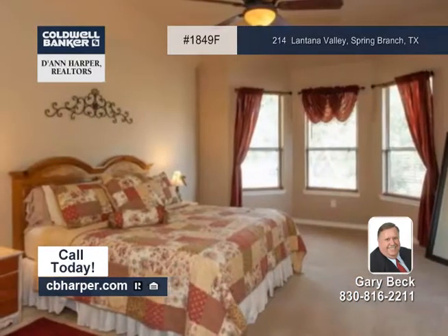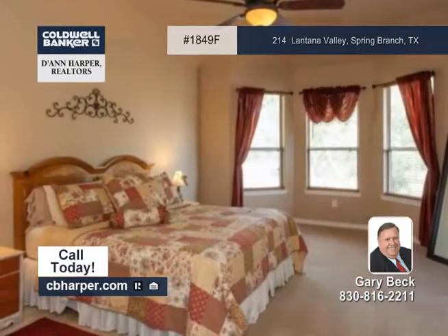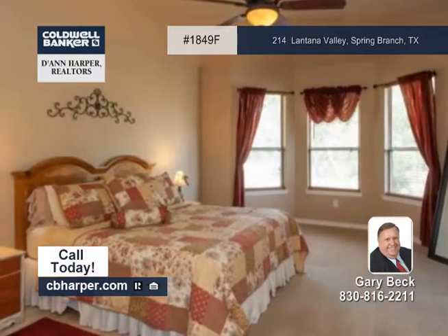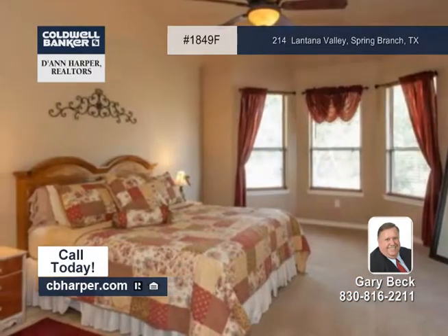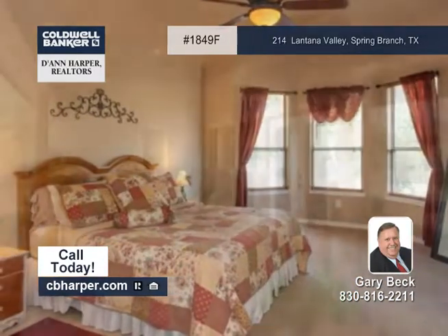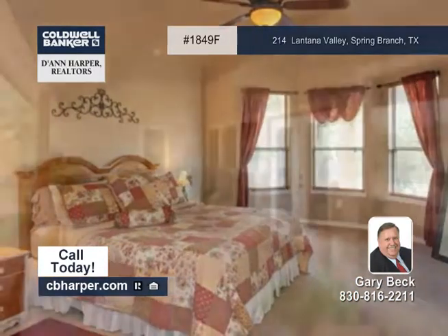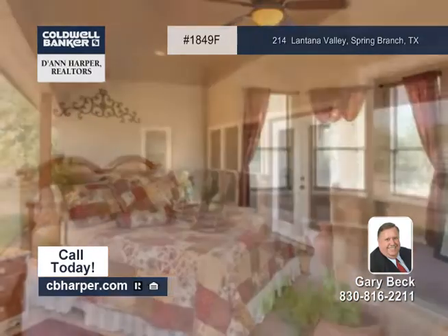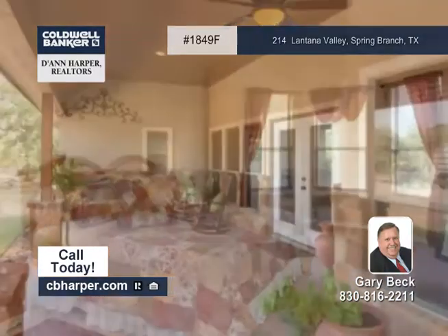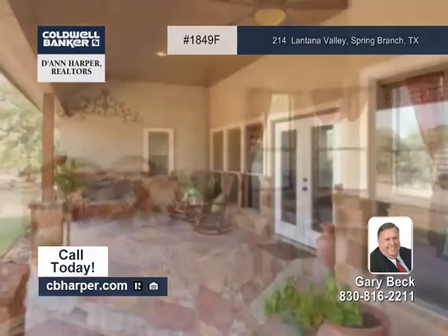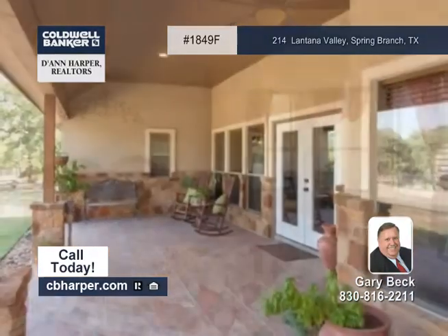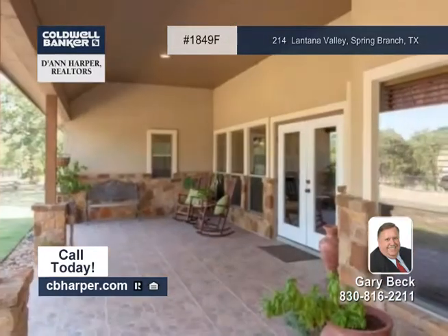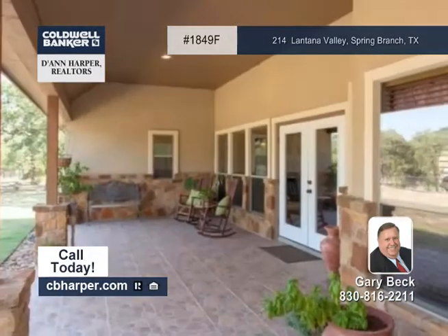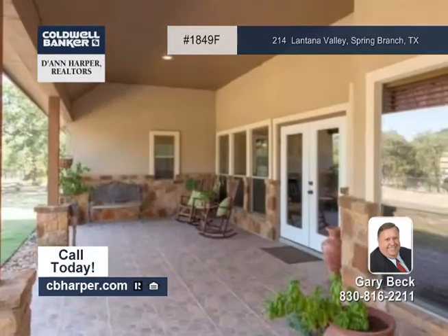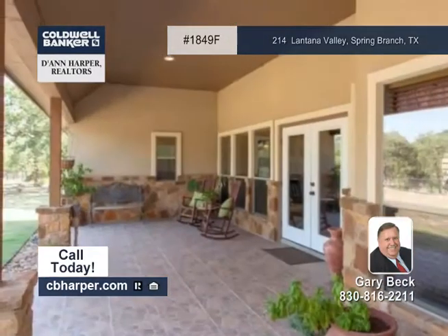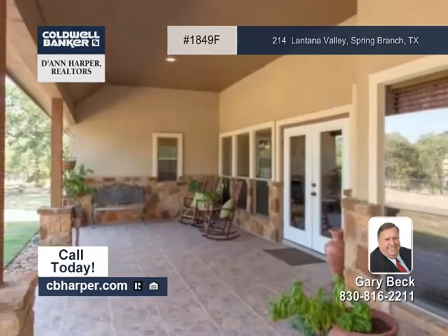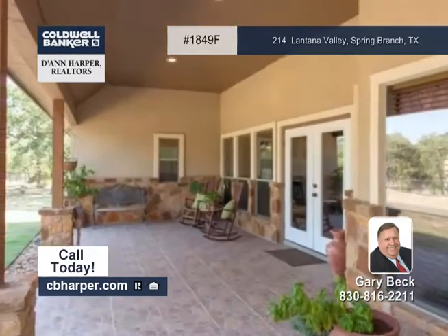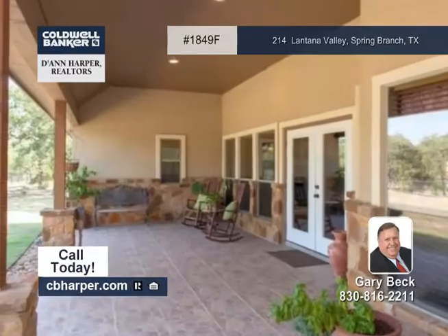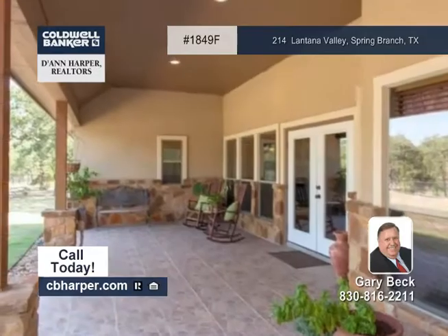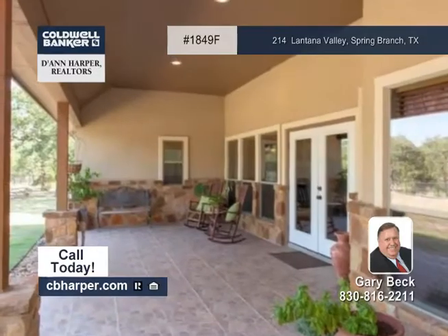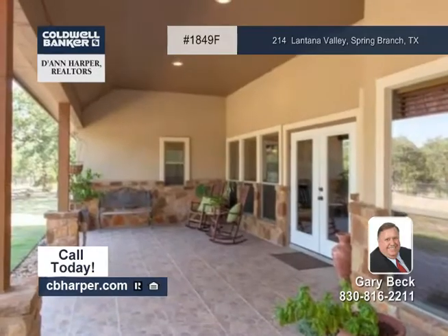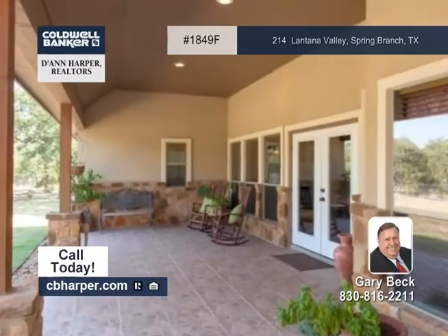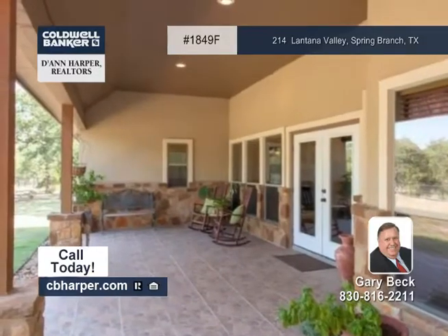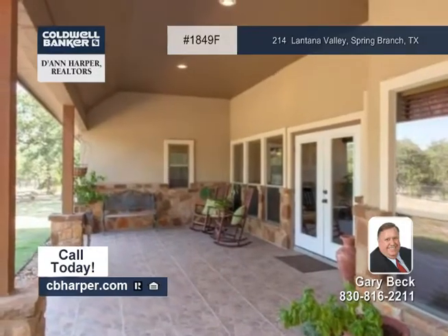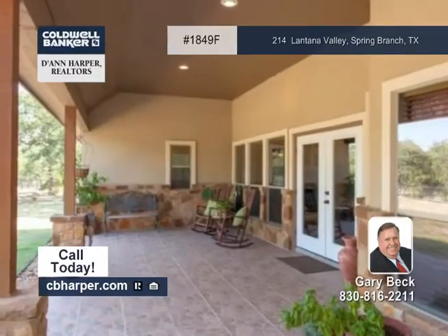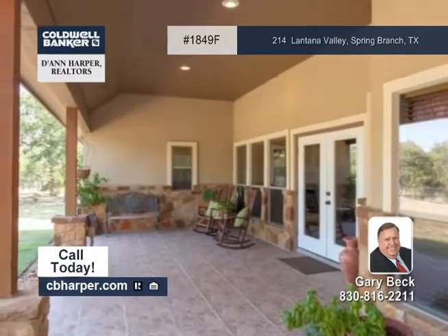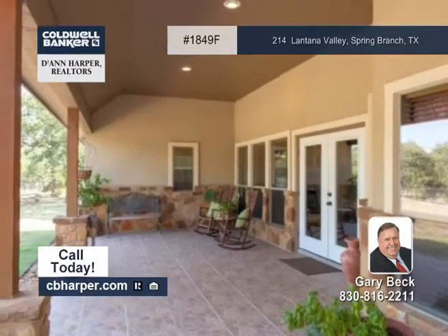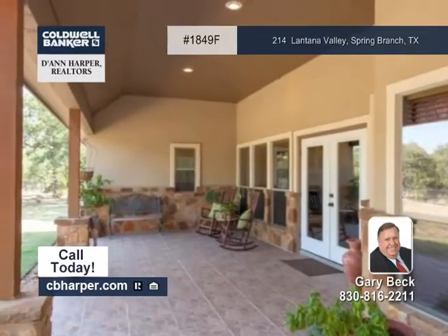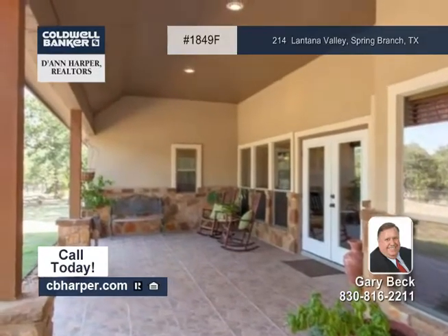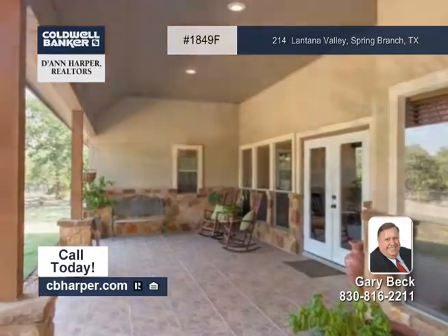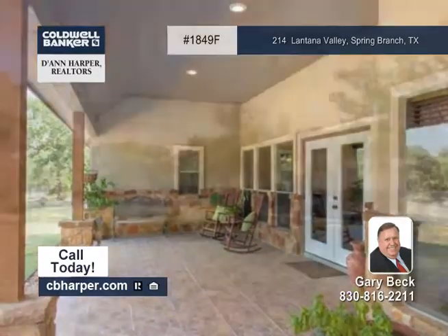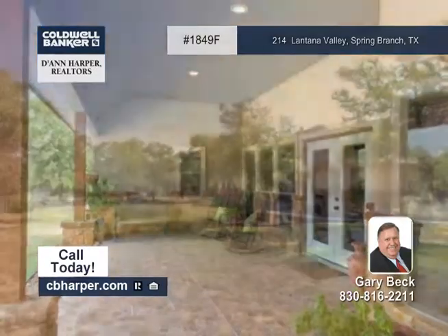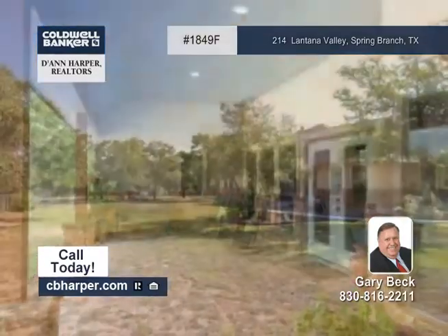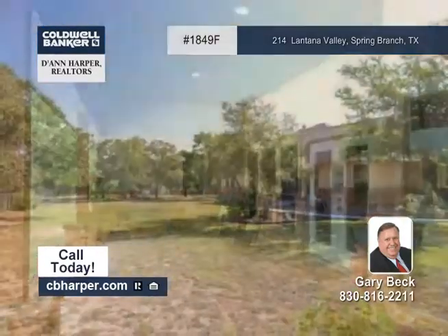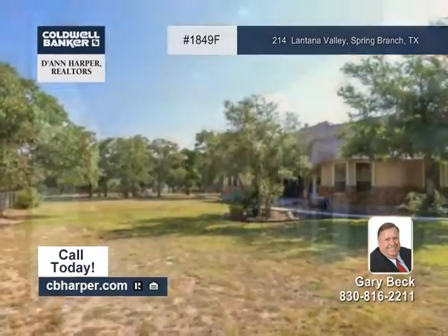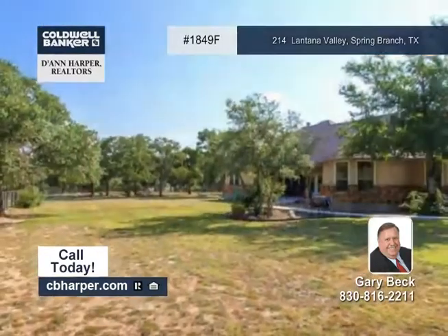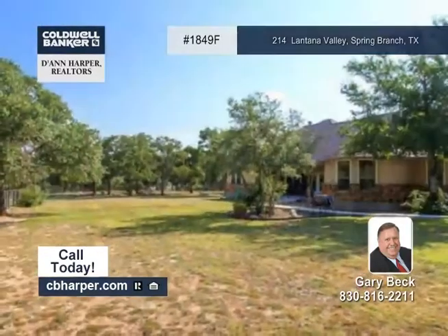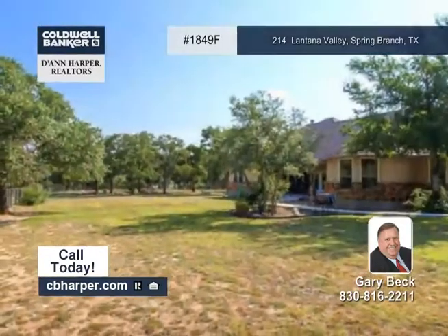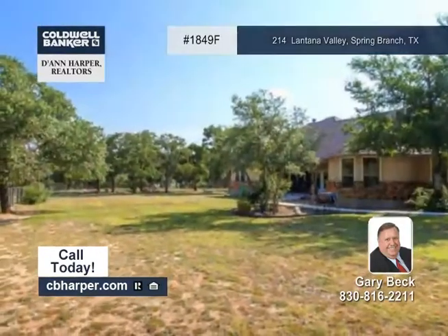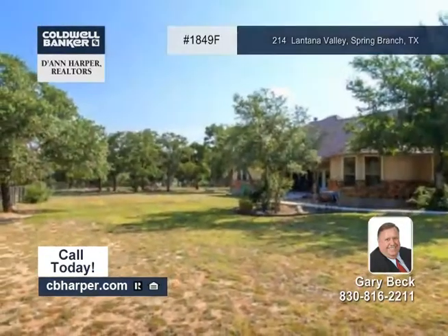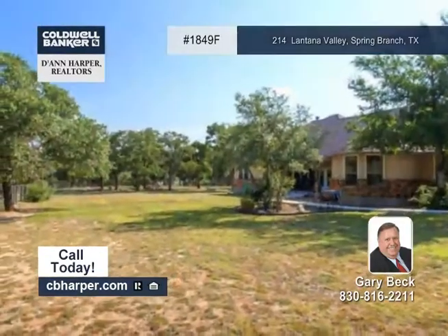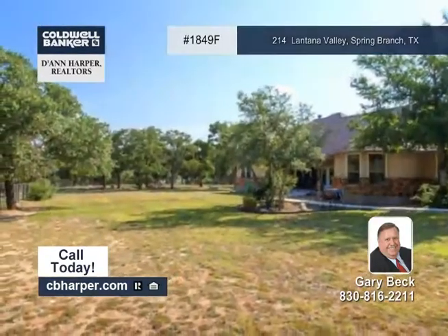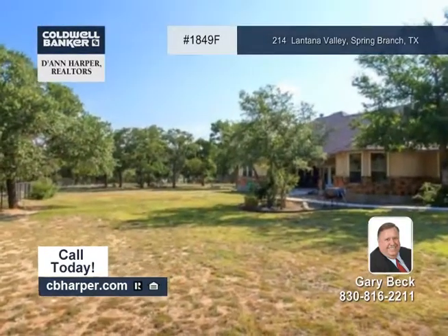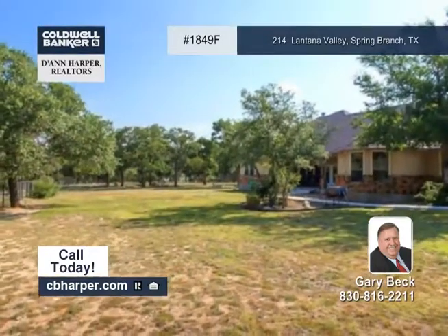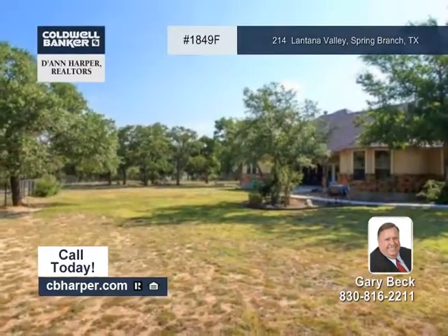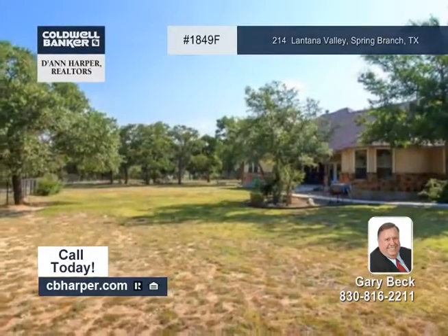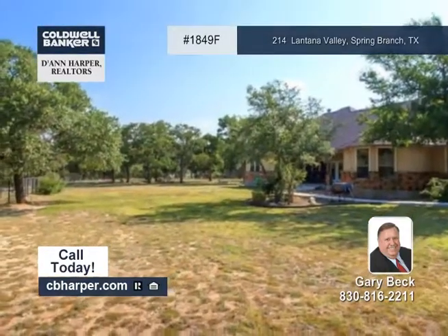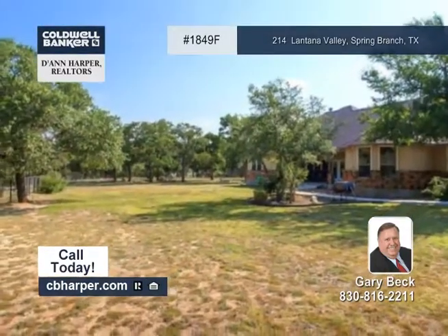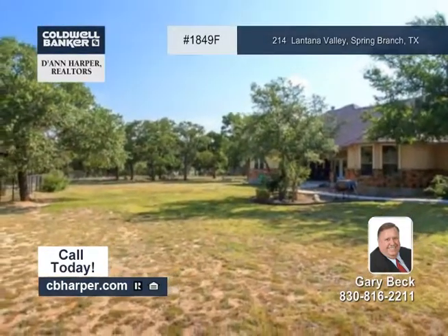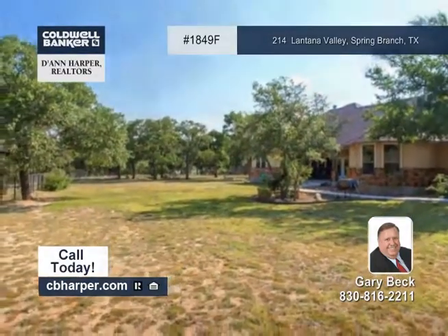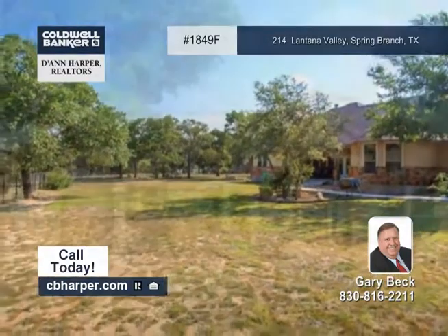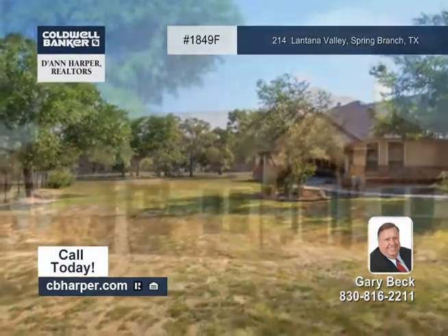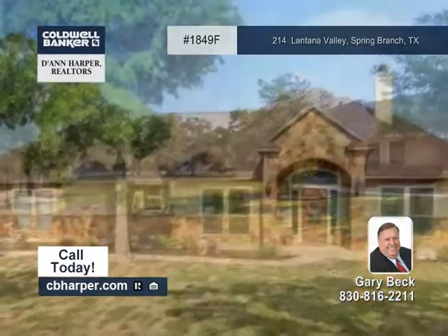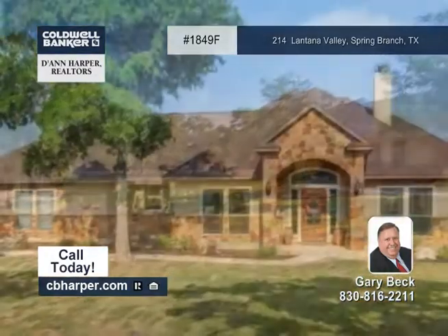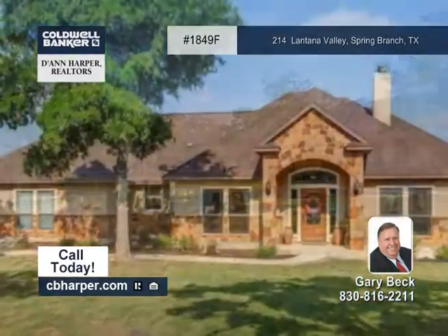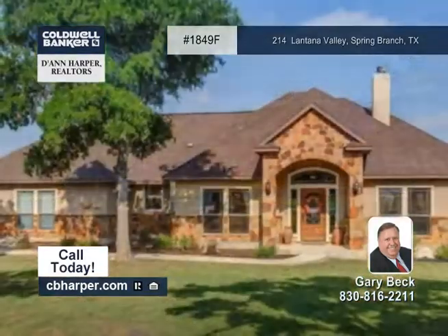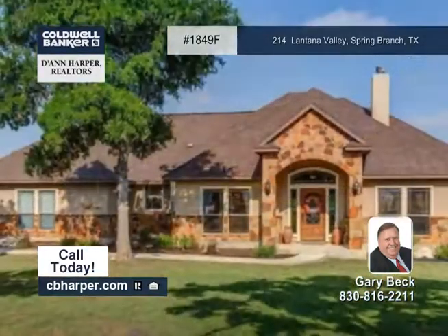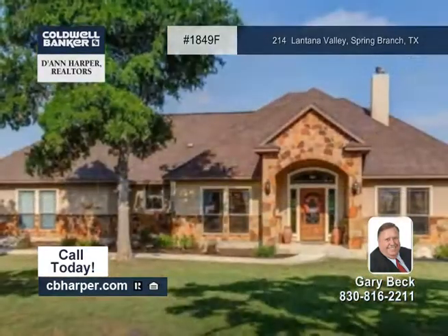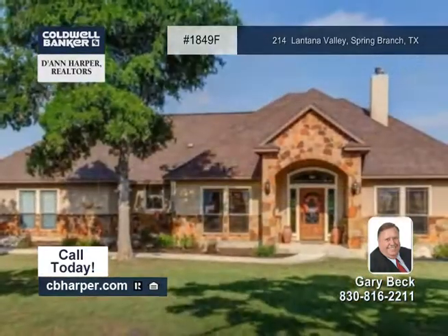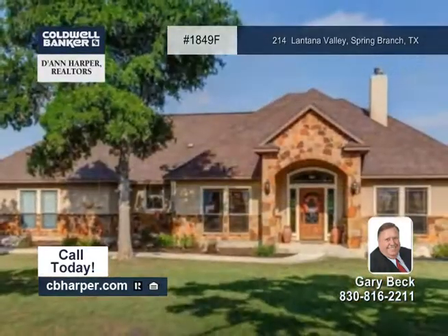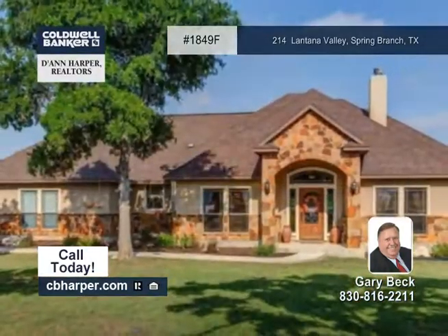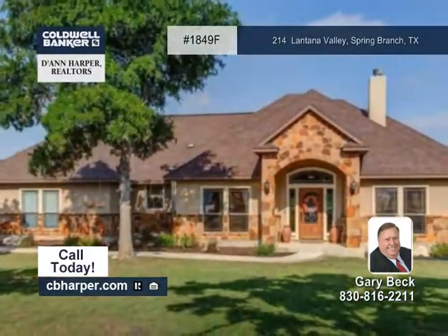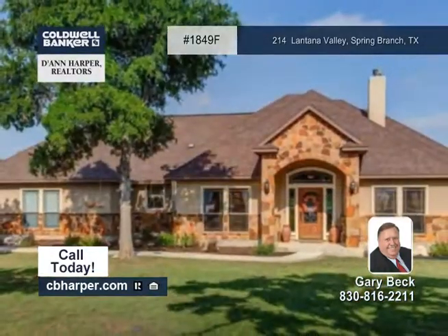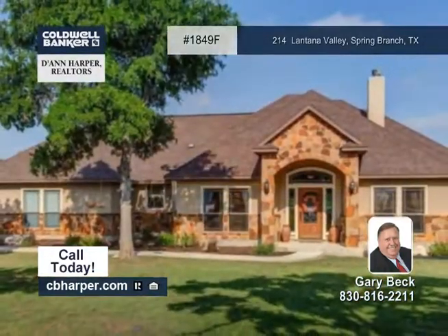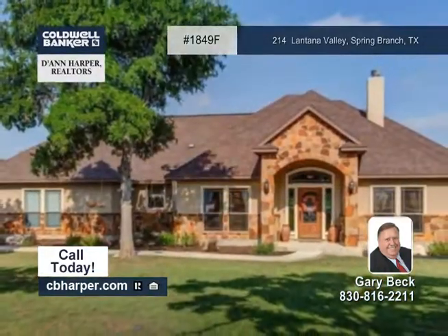The huge backyard is pipe-fenced and borders the spring-fed creek. Call Gary to schedule your own private tour.